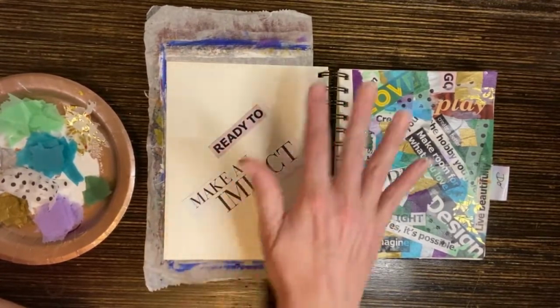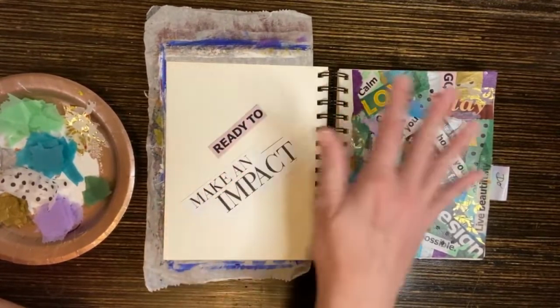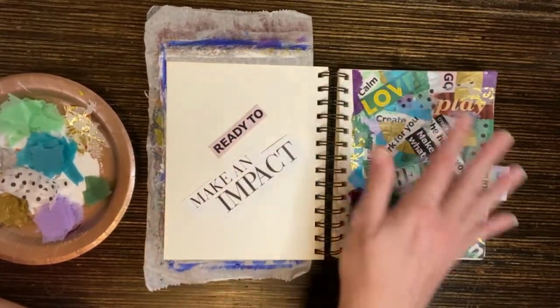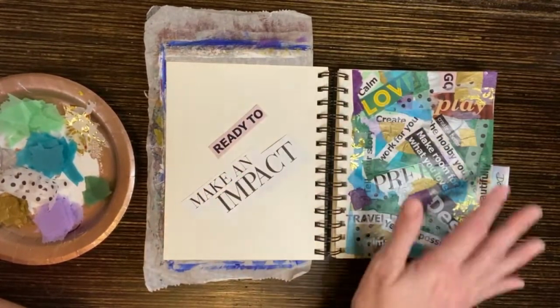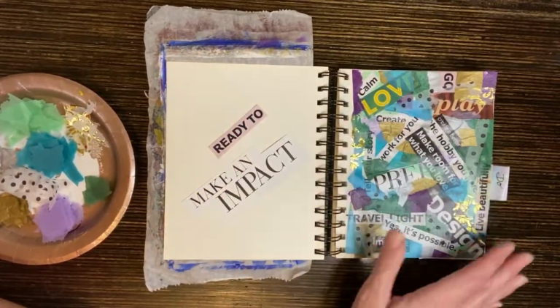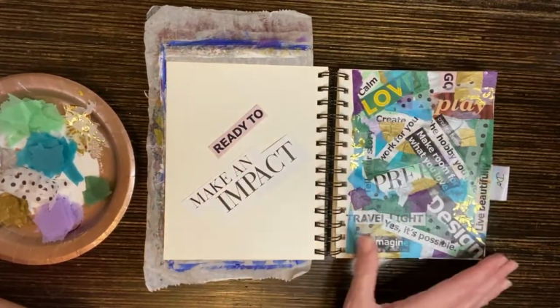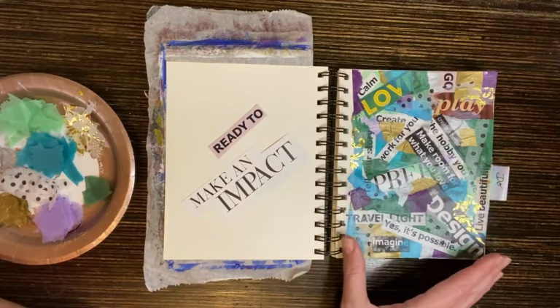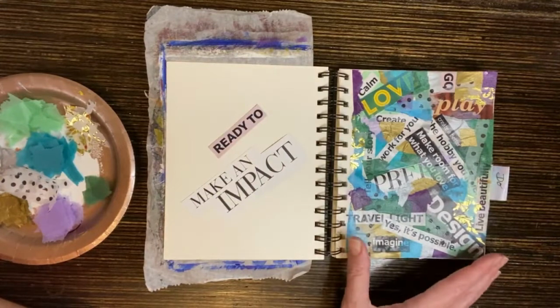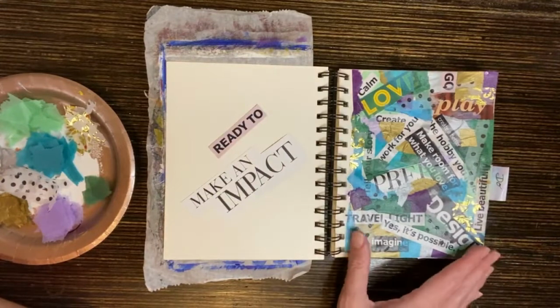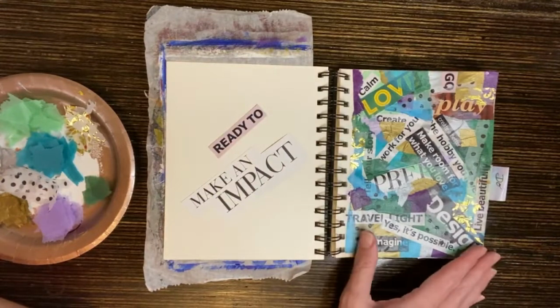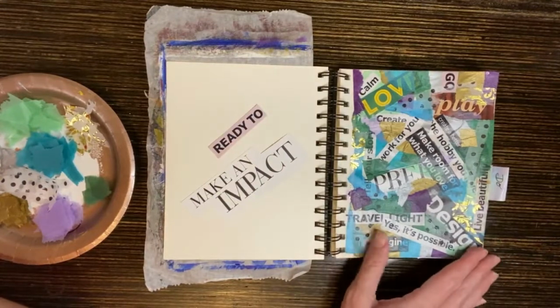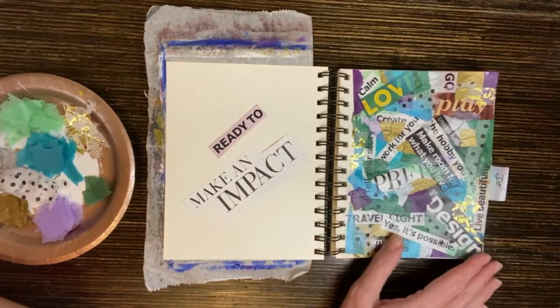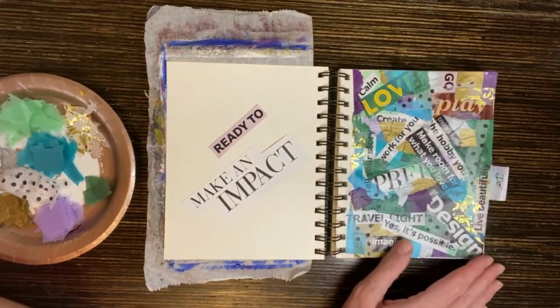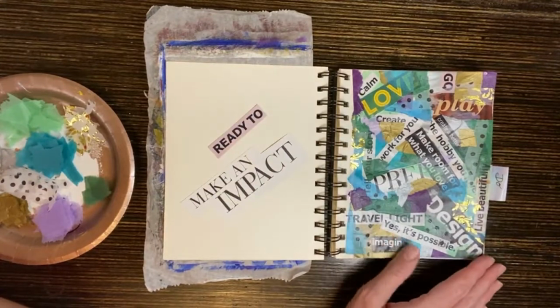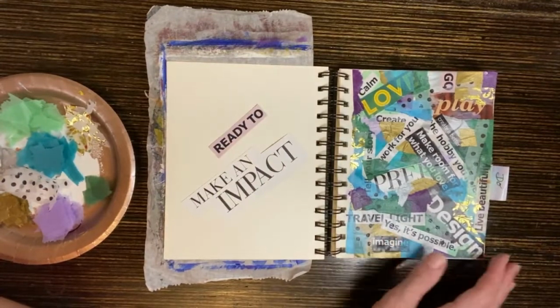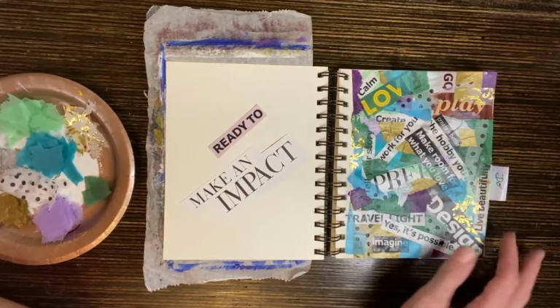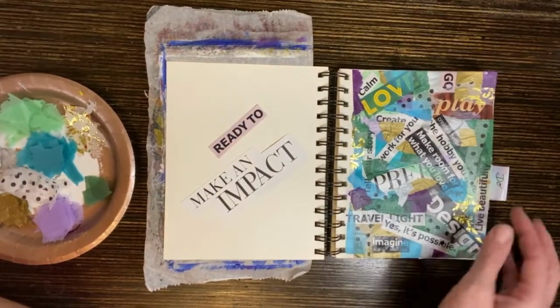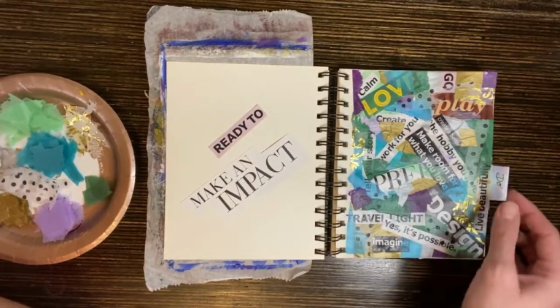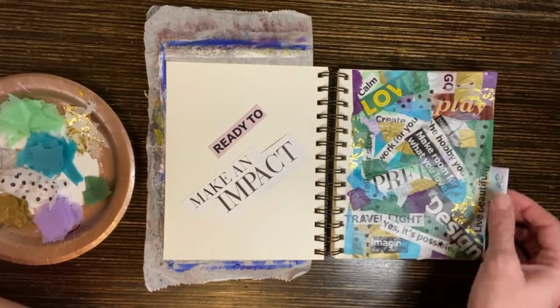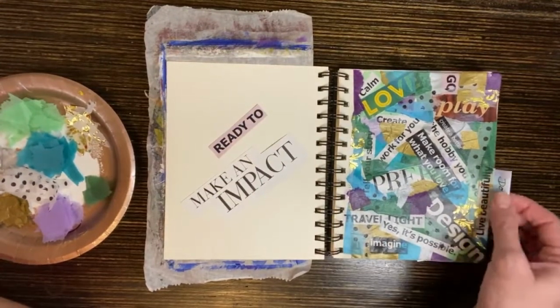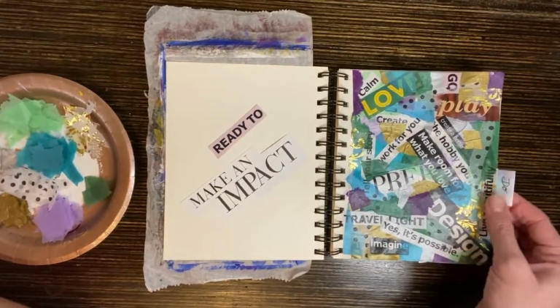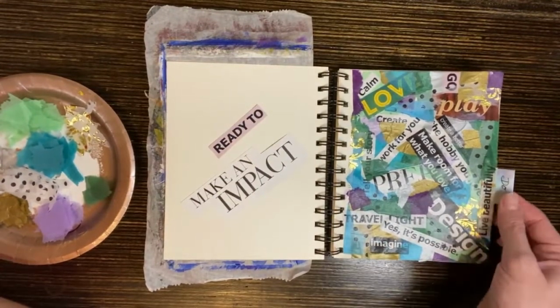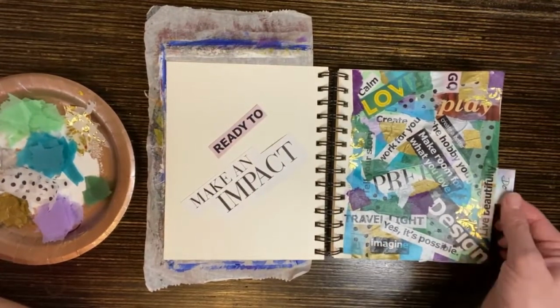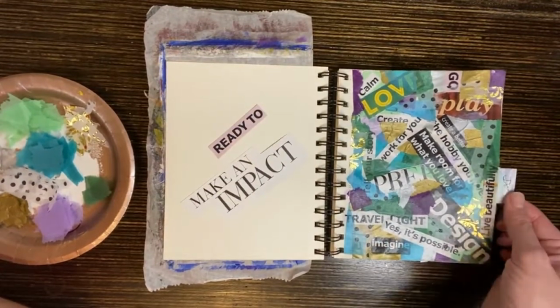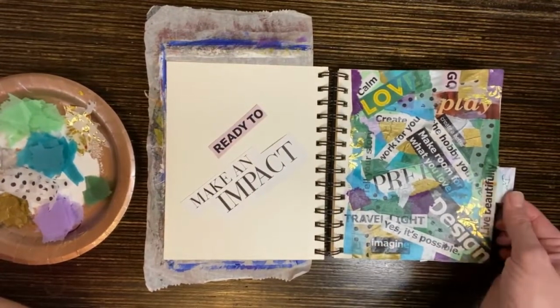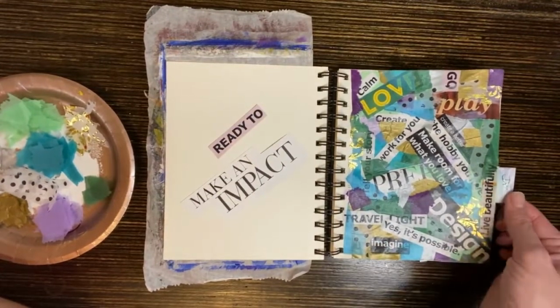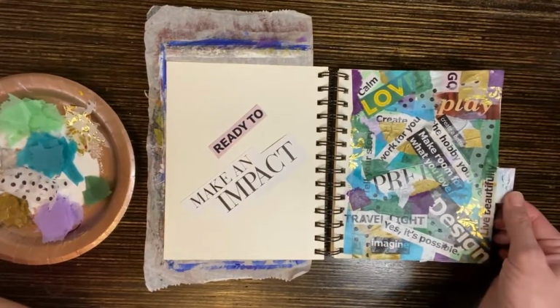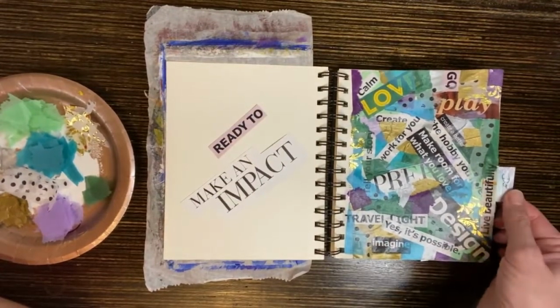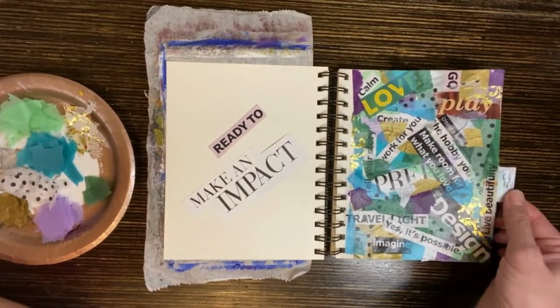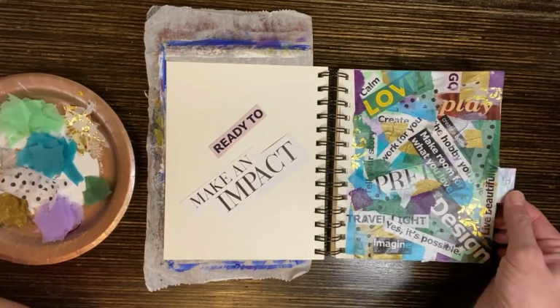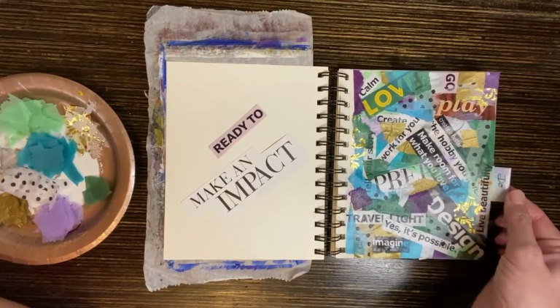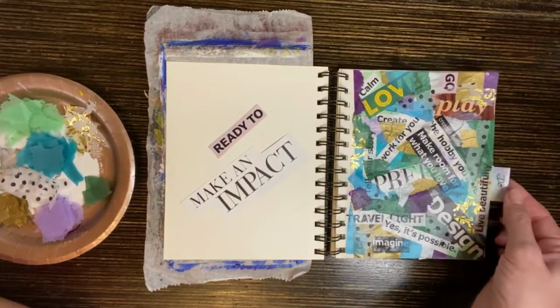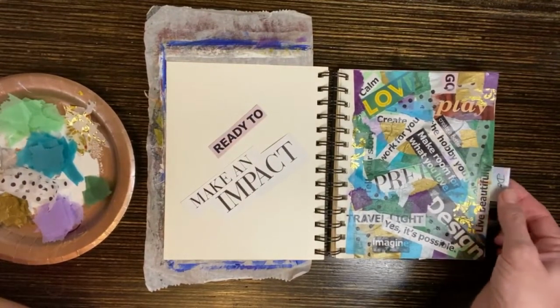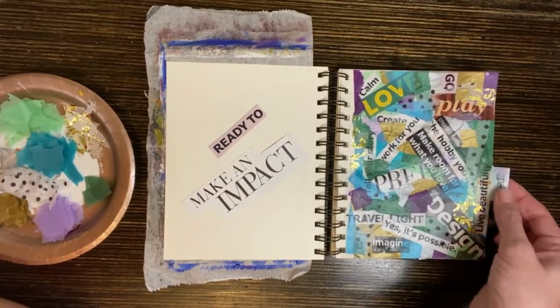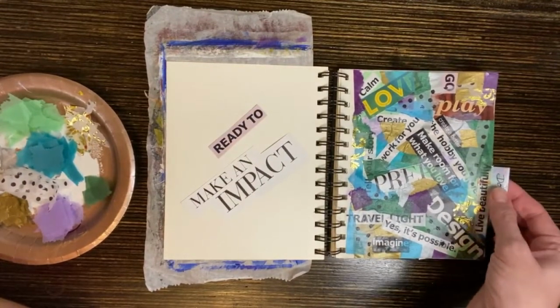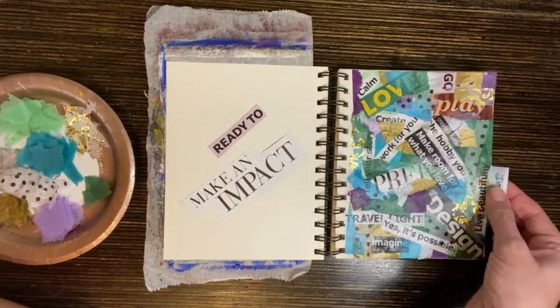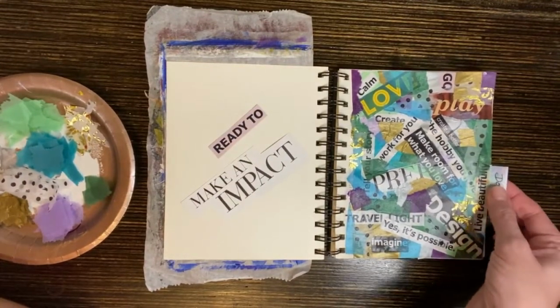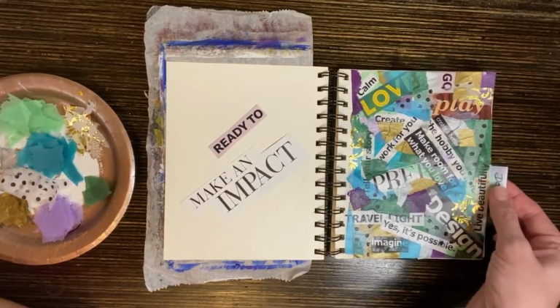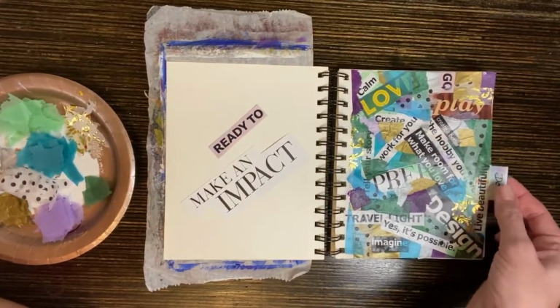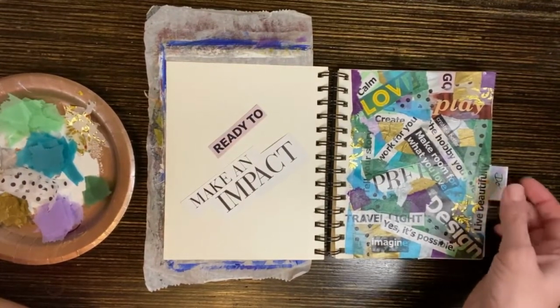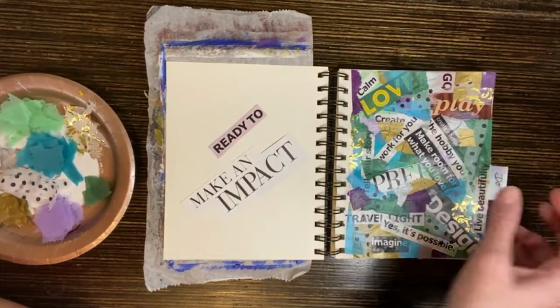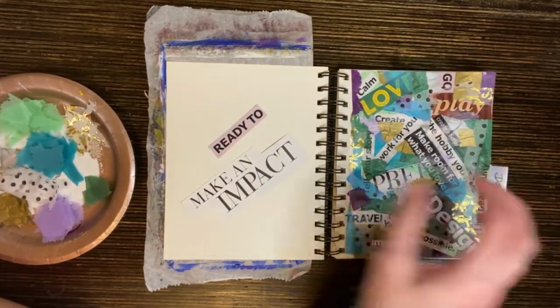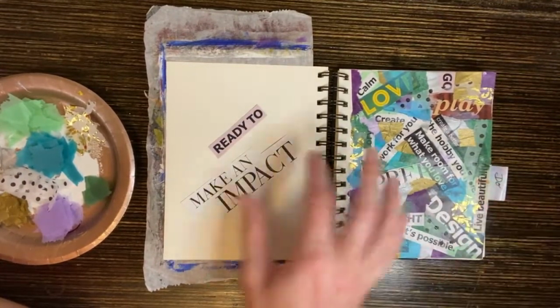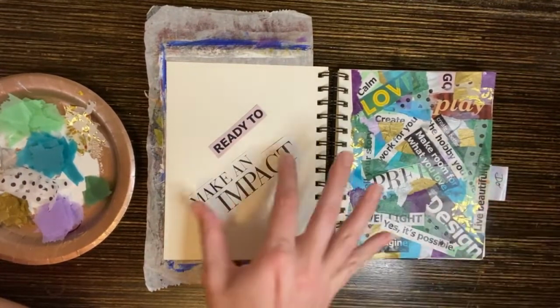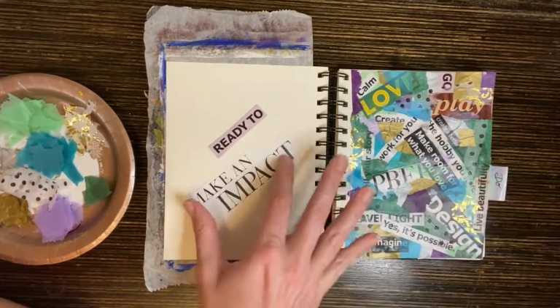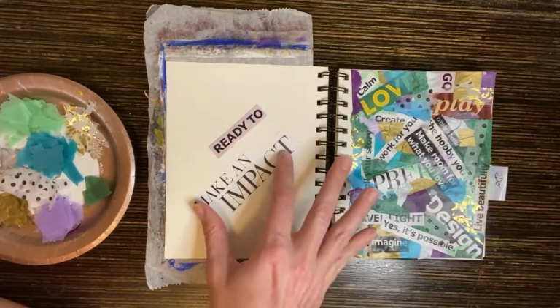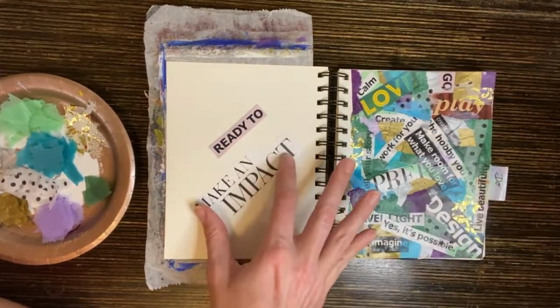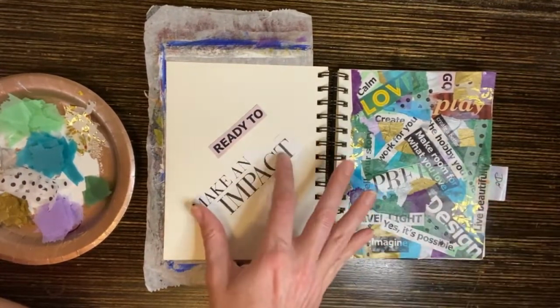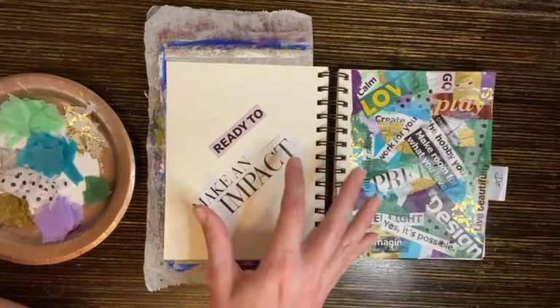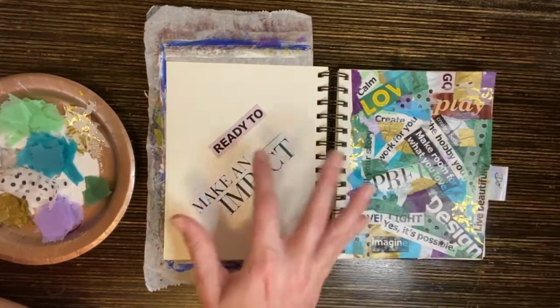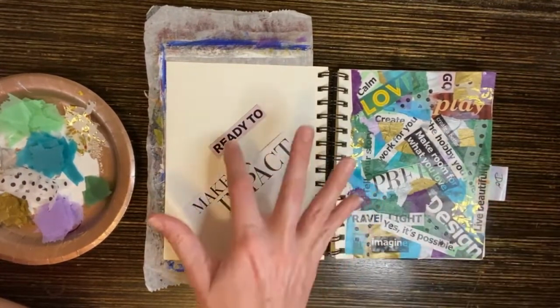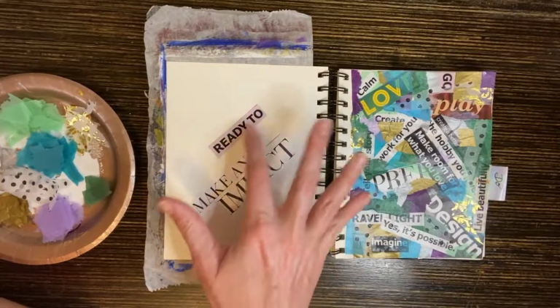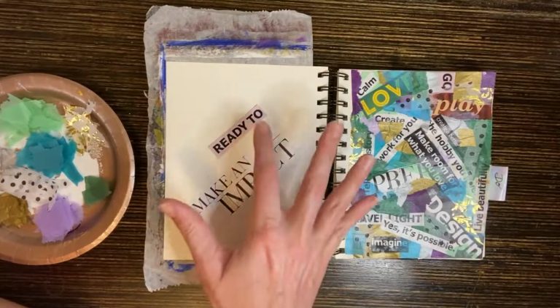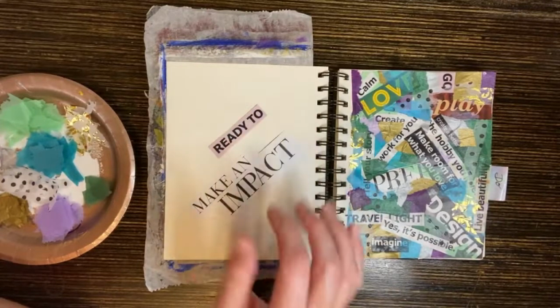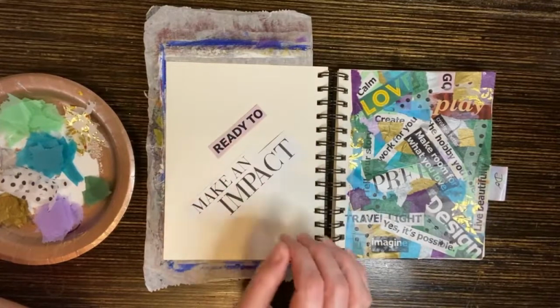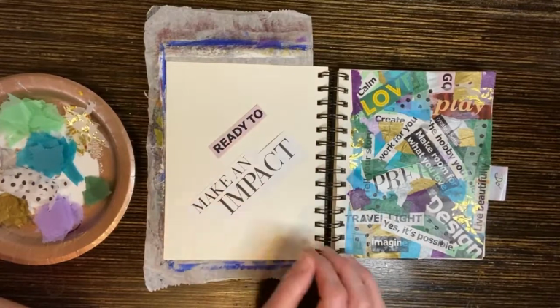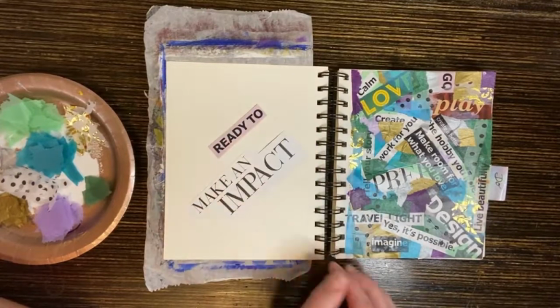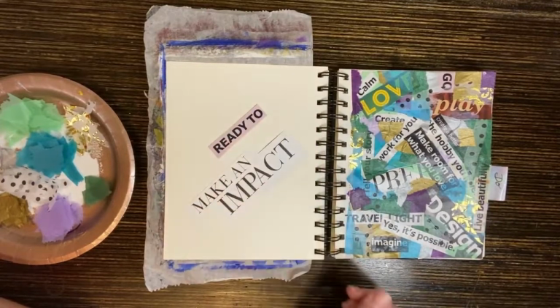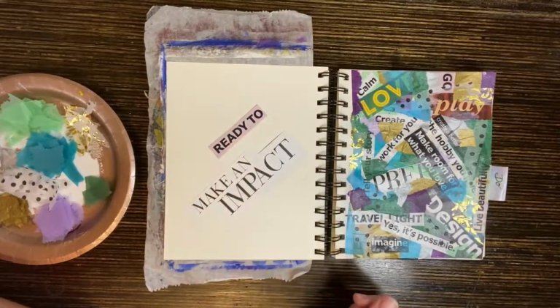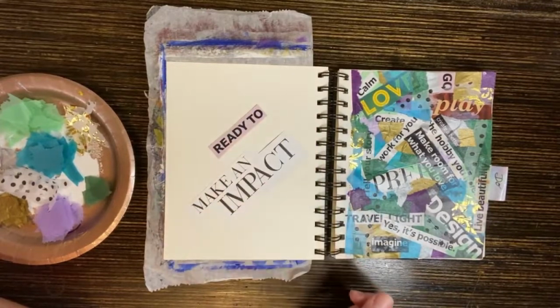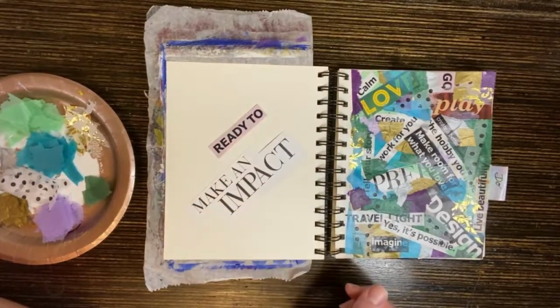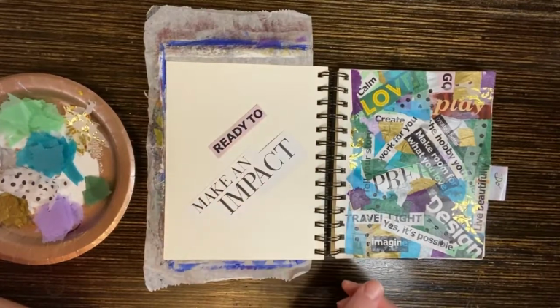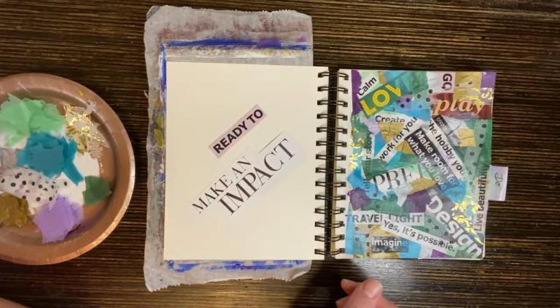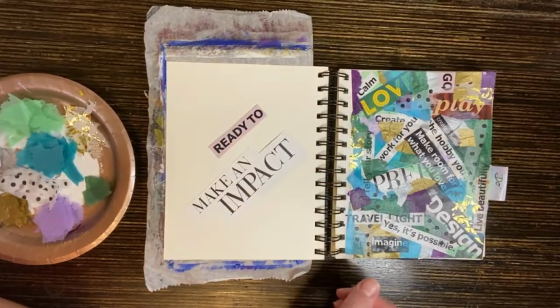This one had a lot of different verbs on here. This one is the cover page for my do section — this one I want to focus in here. I'm ready to make an impact.